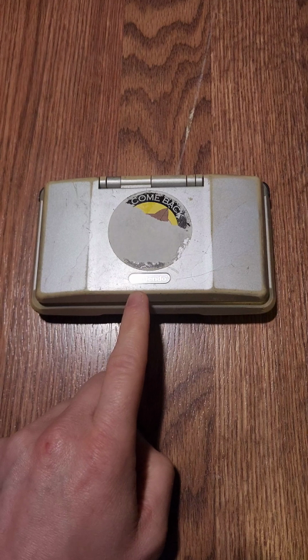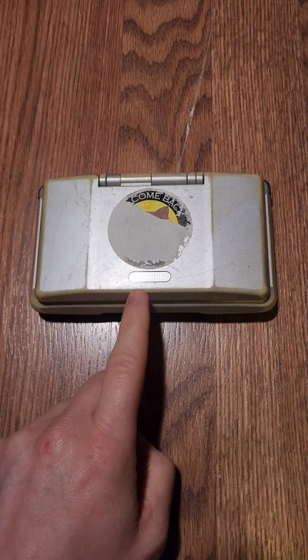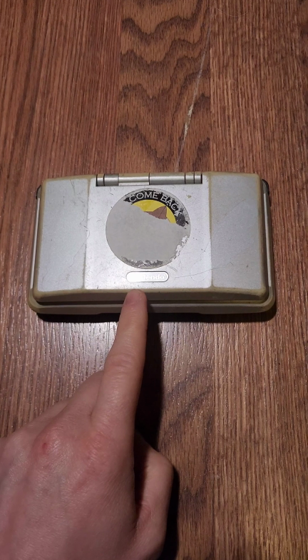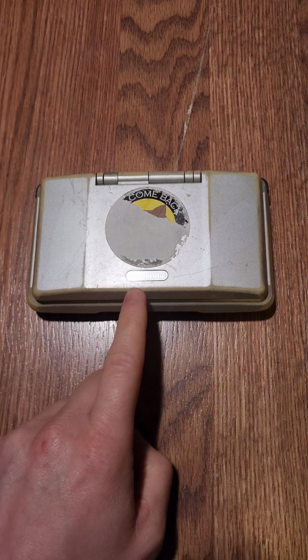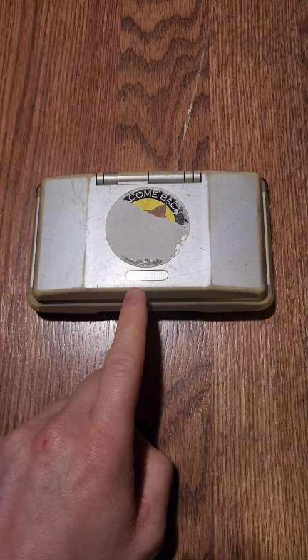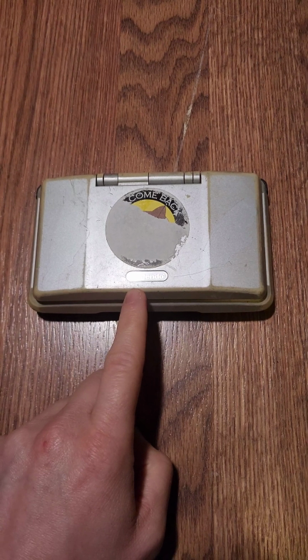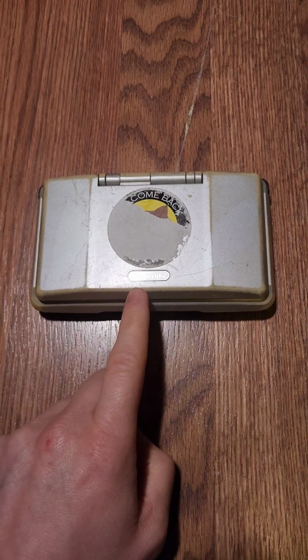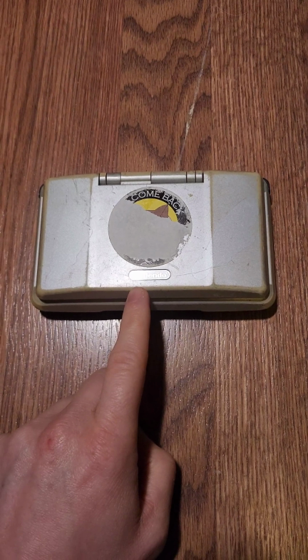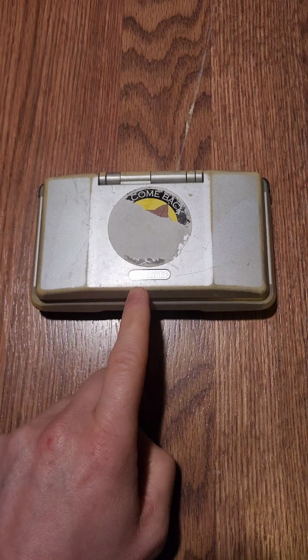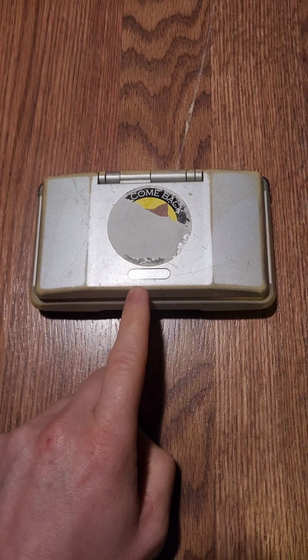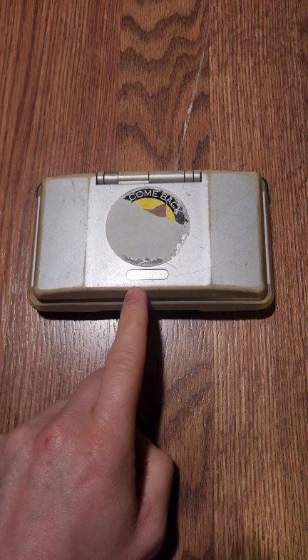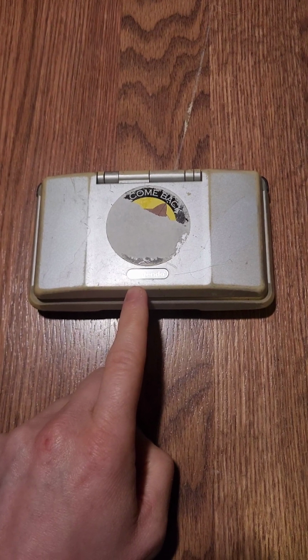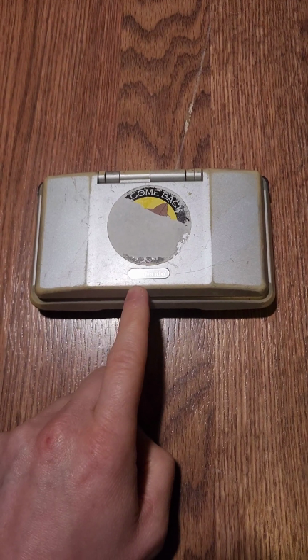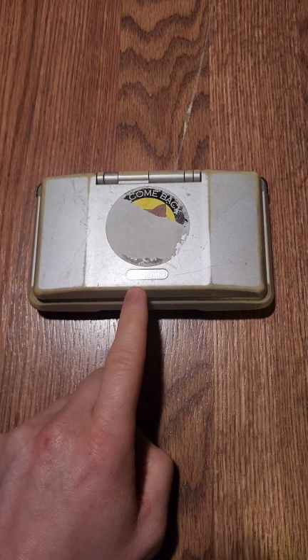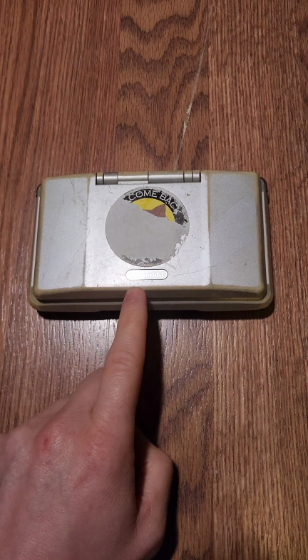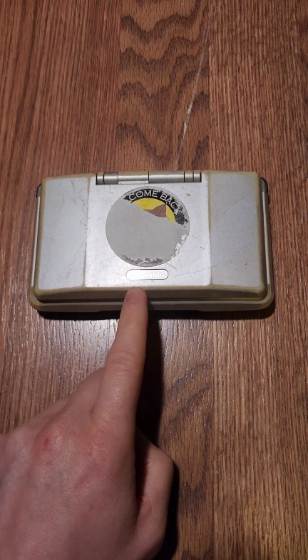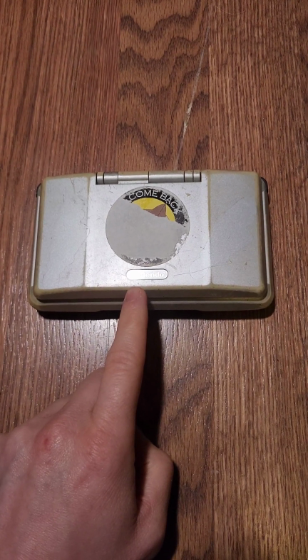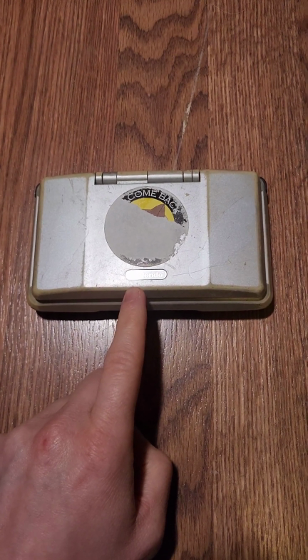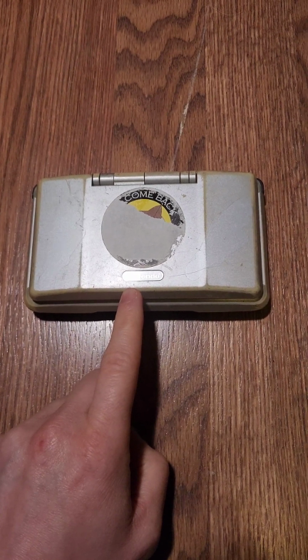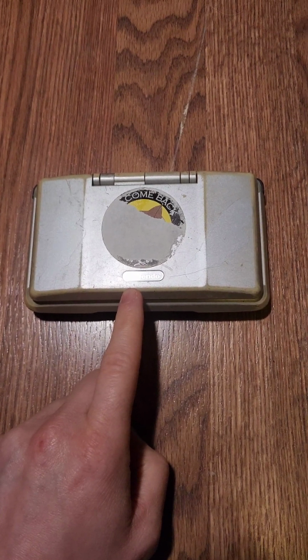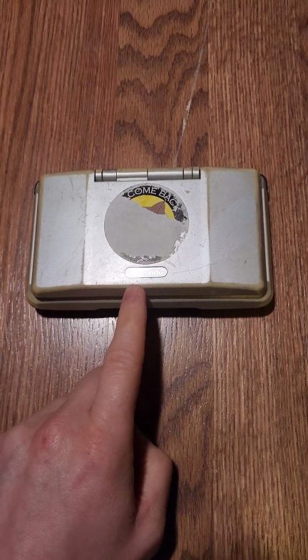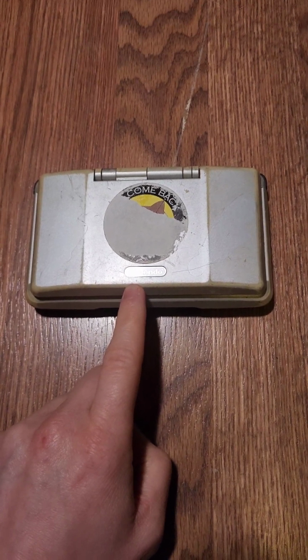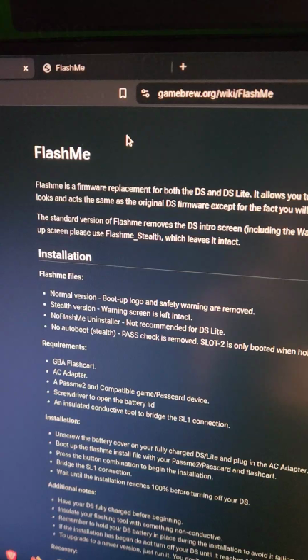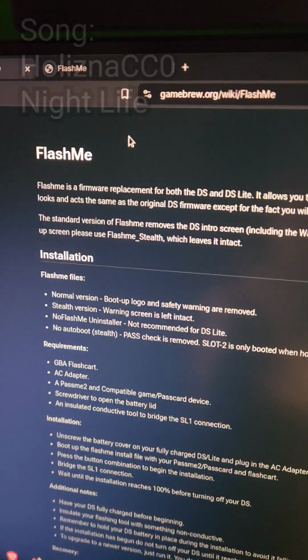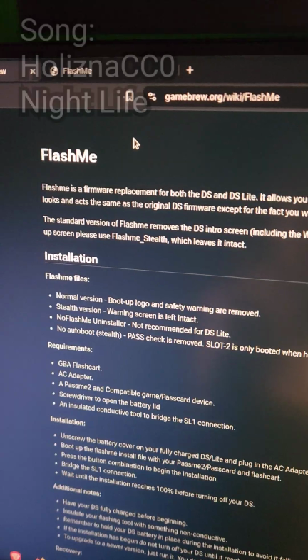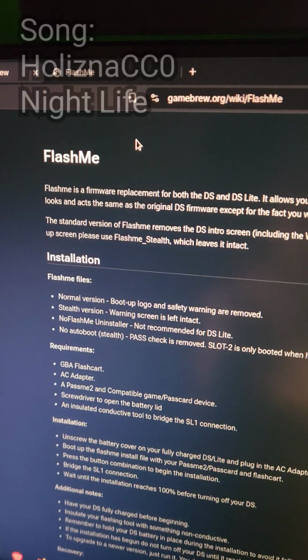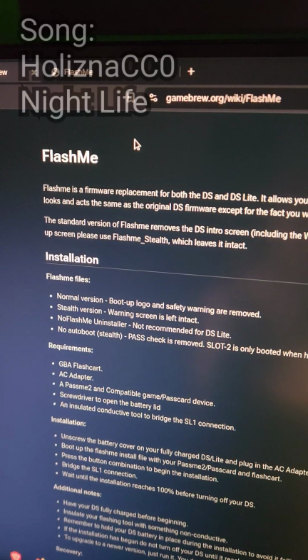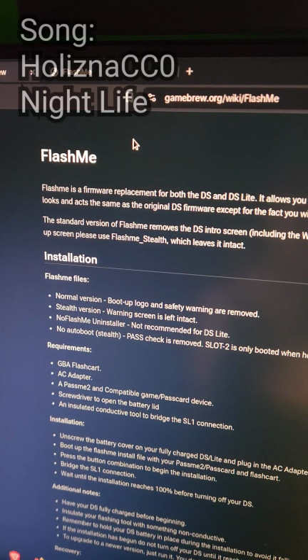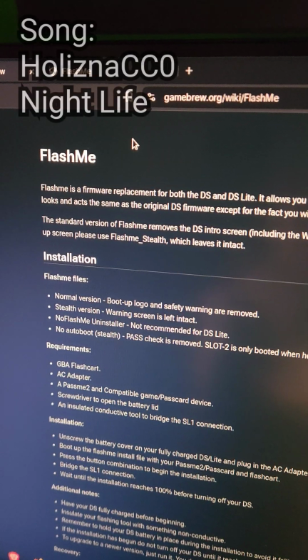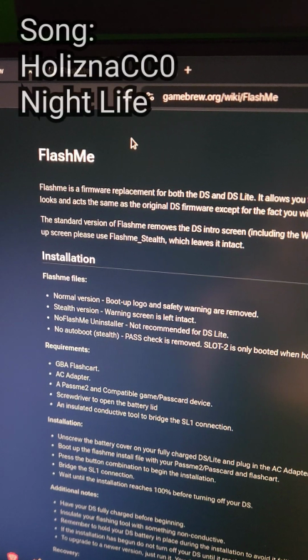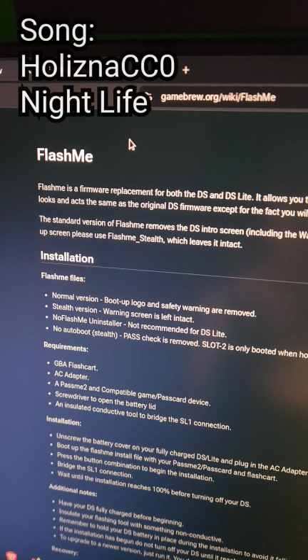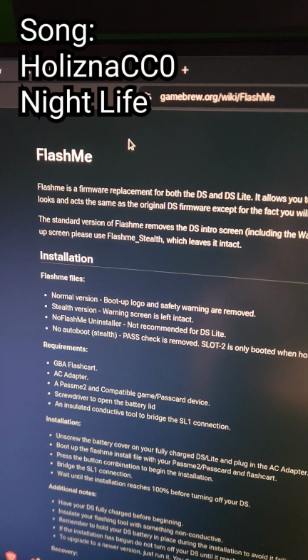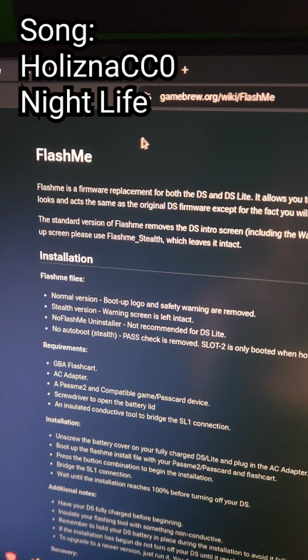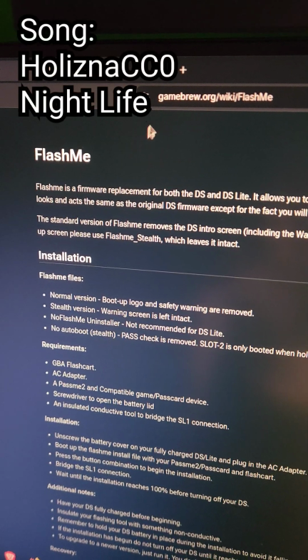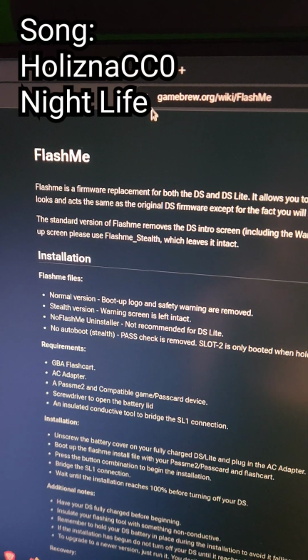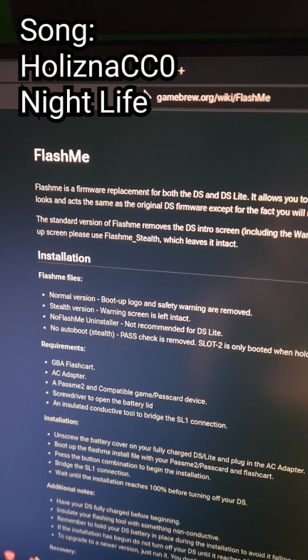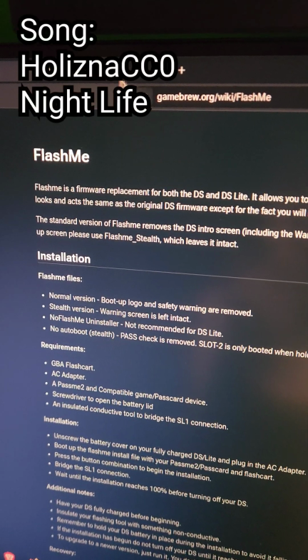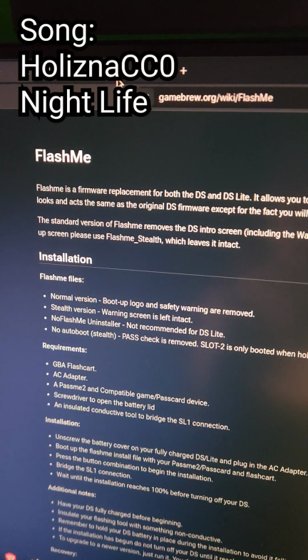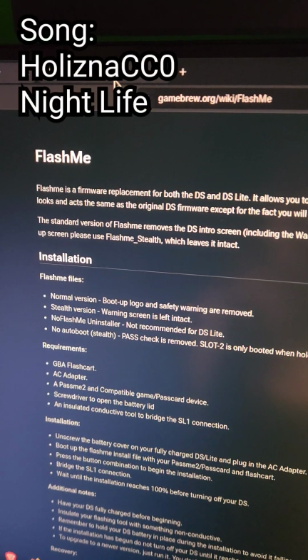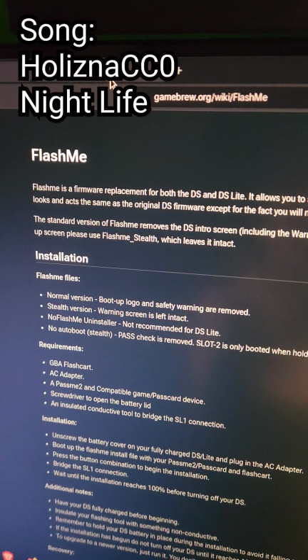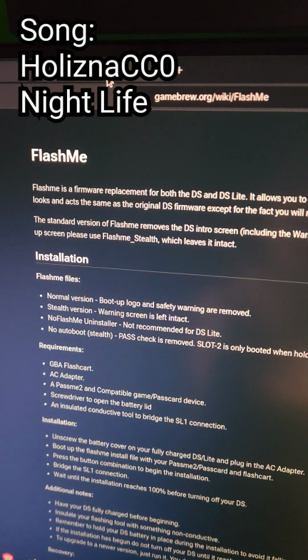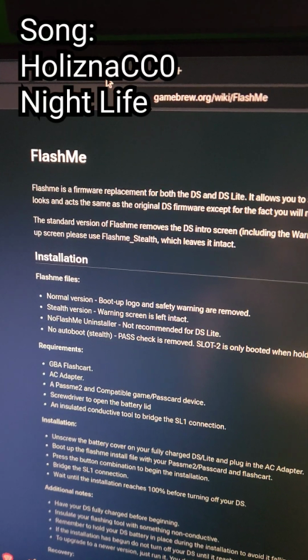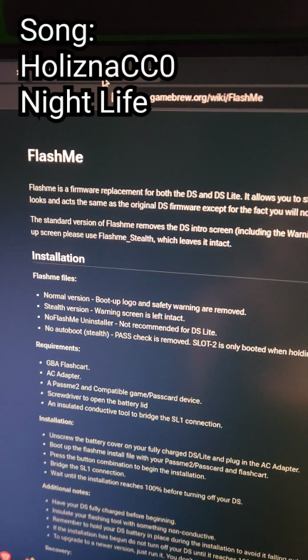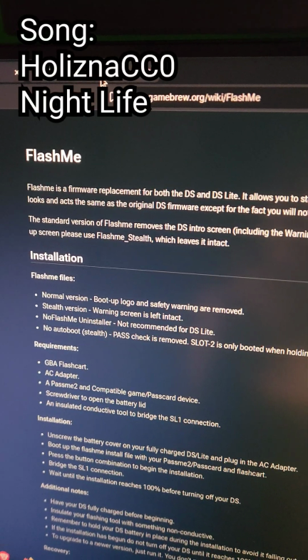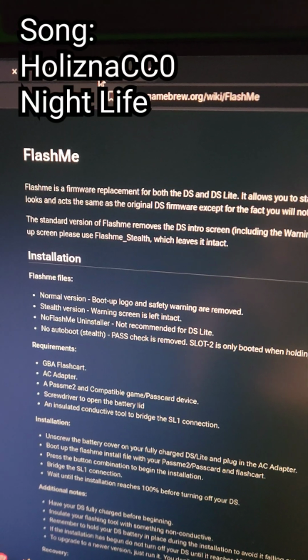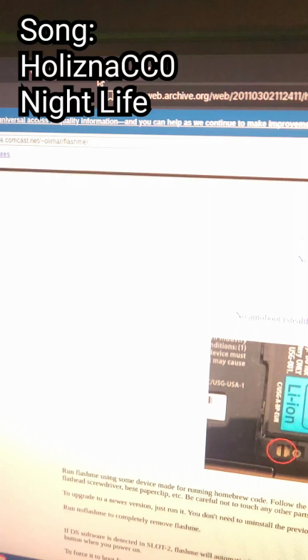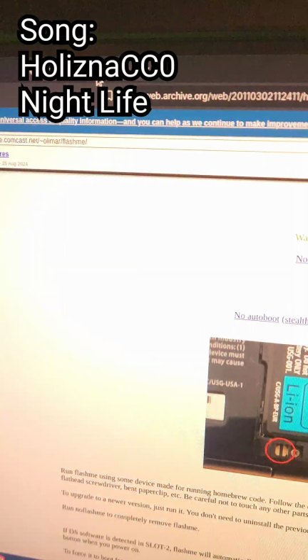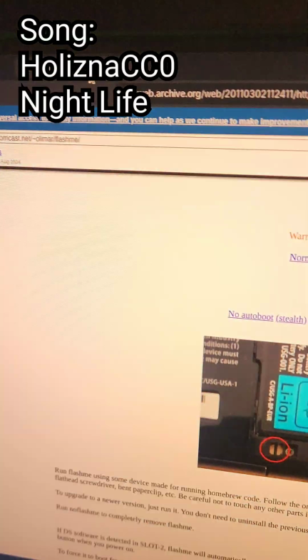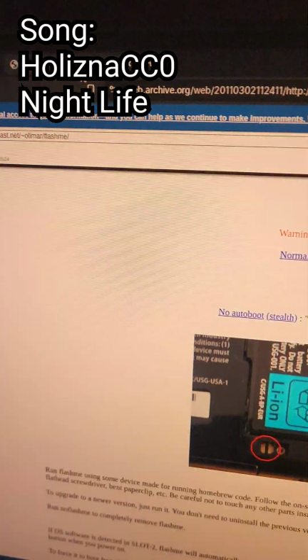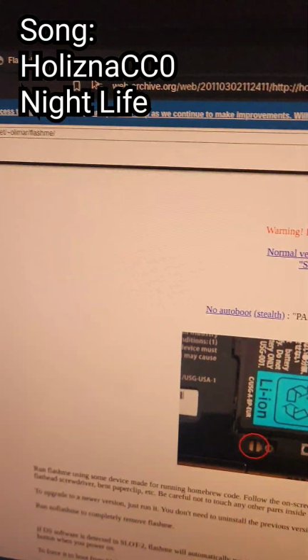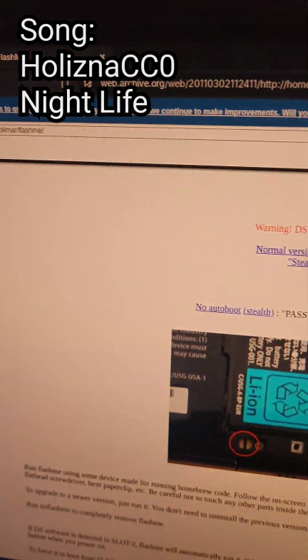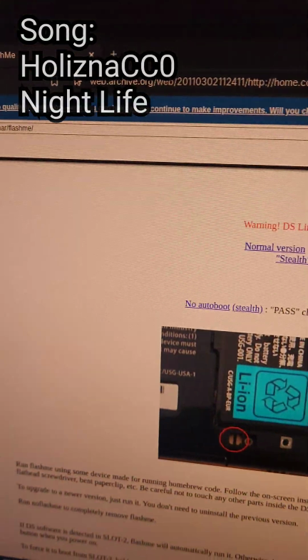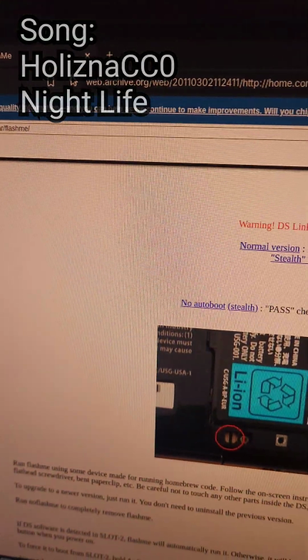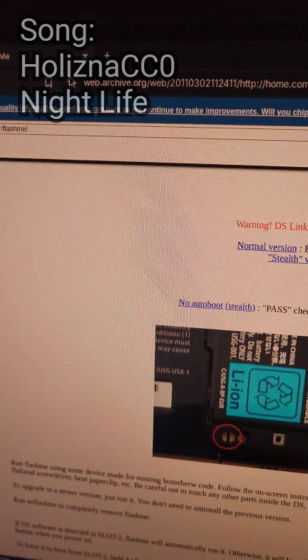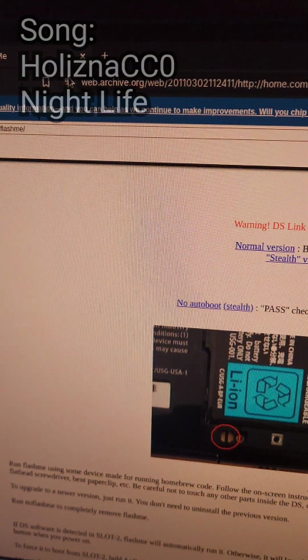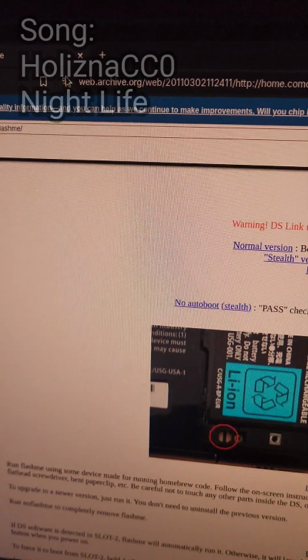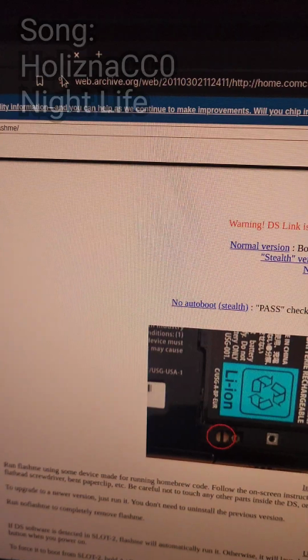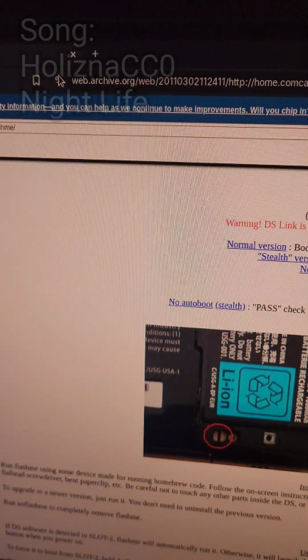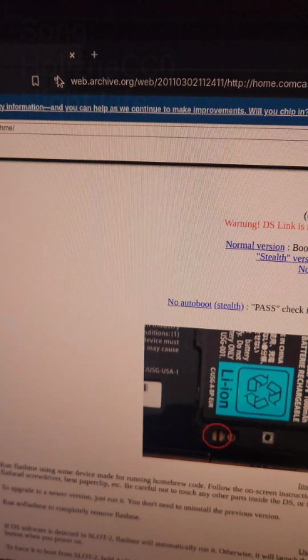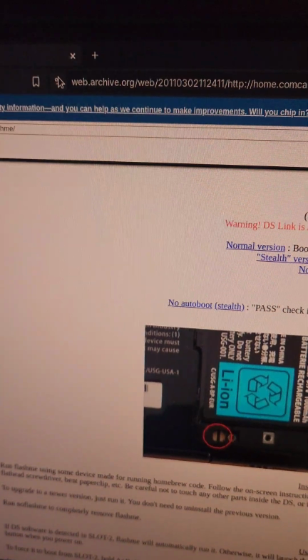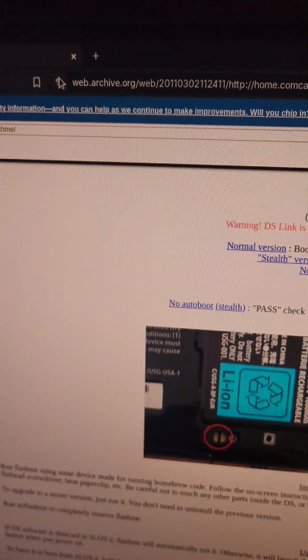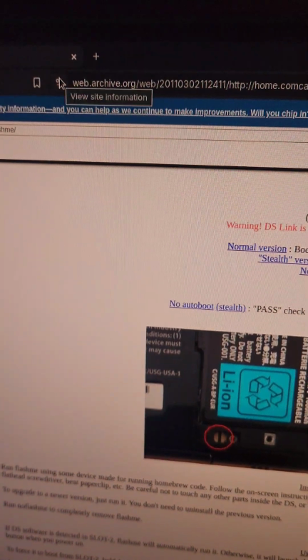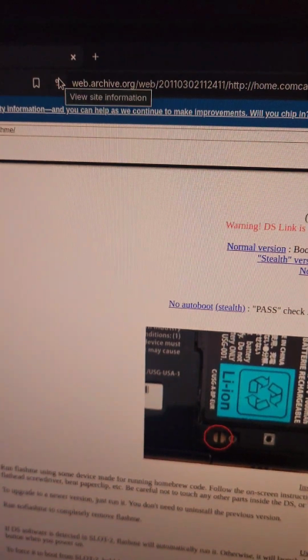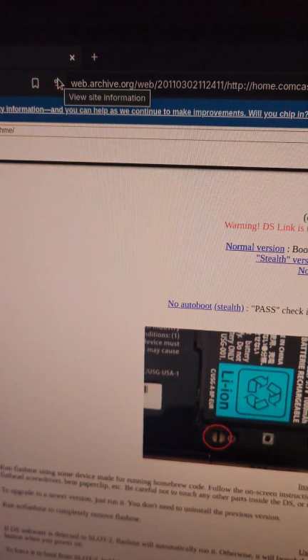Let's install custom firmware on this original DS. We're going to use the FlashMe method with the guide found on Gamebrew, as well as this one backed up on Web Archive.